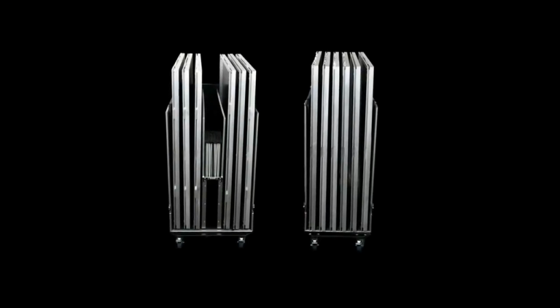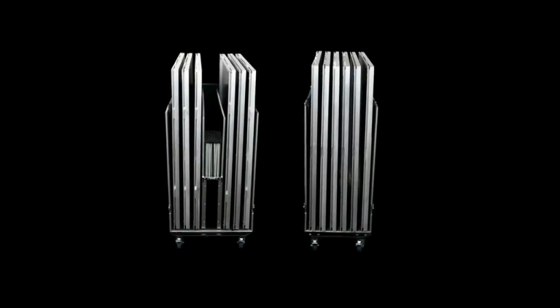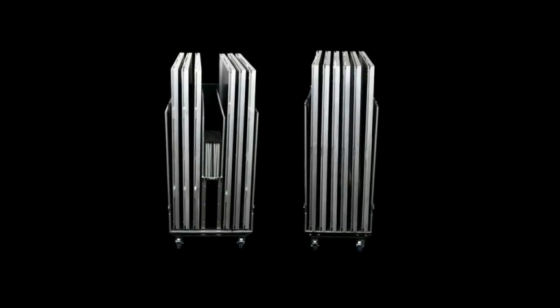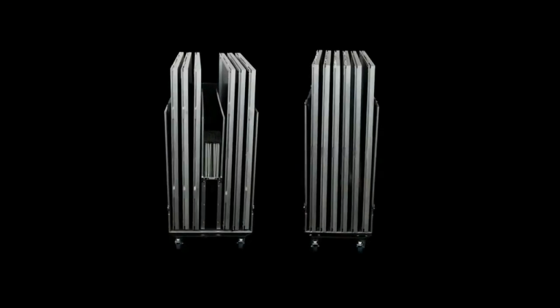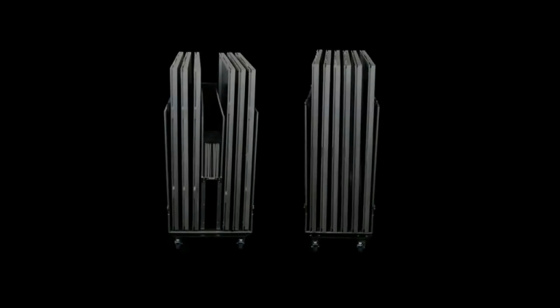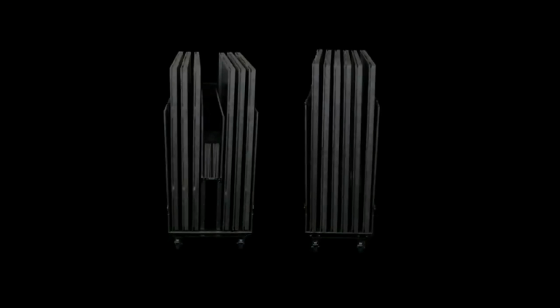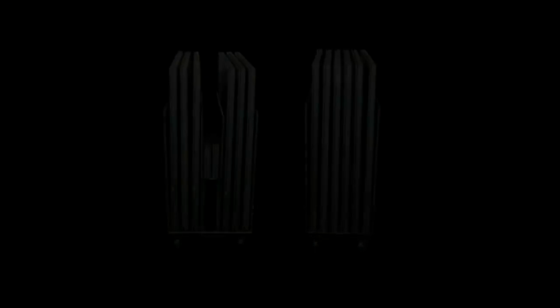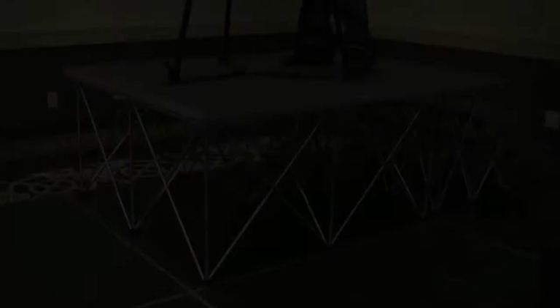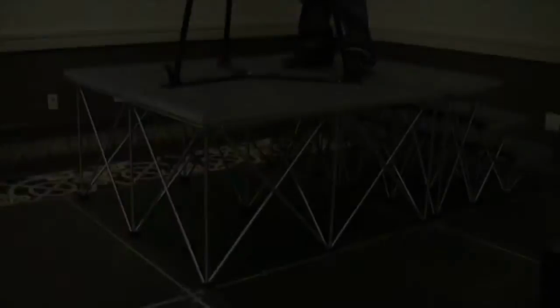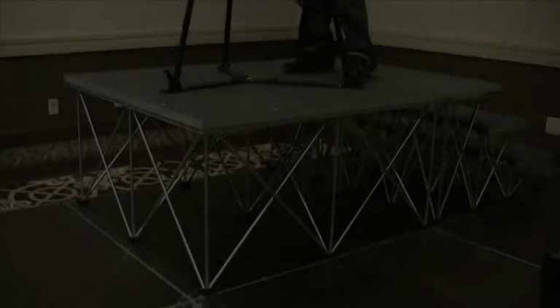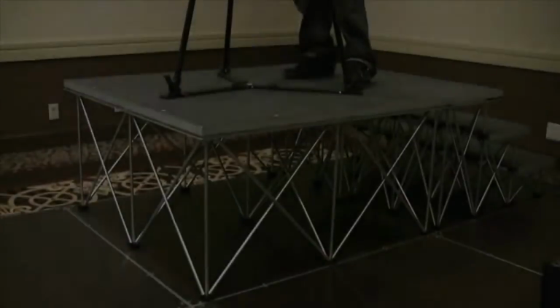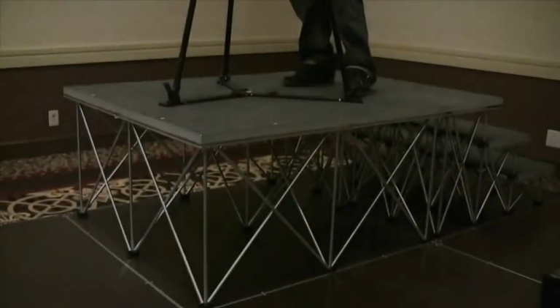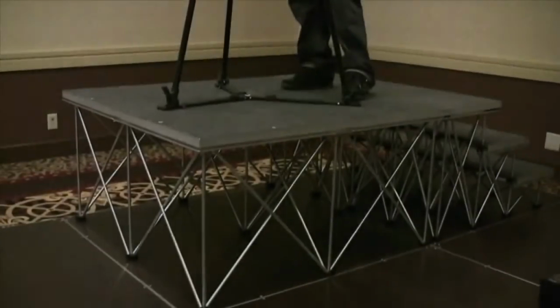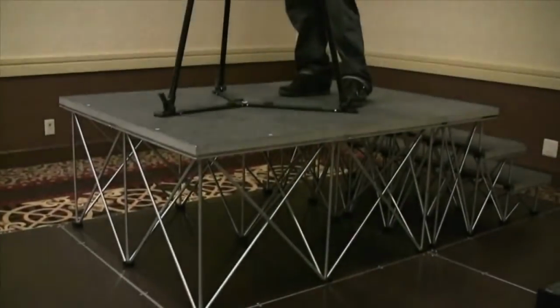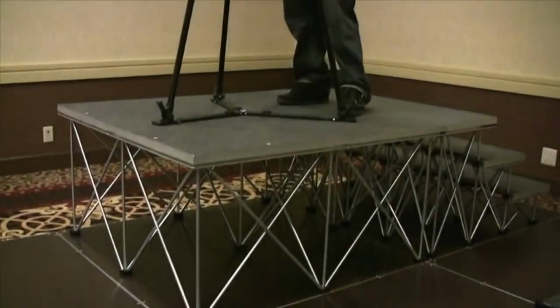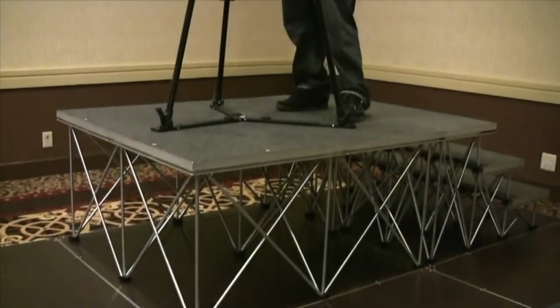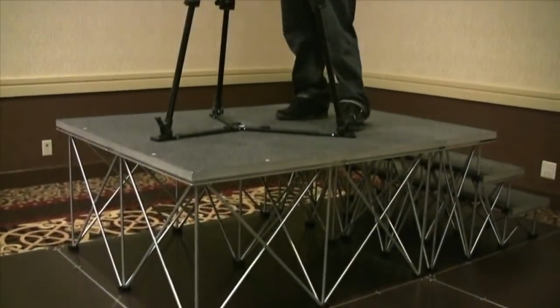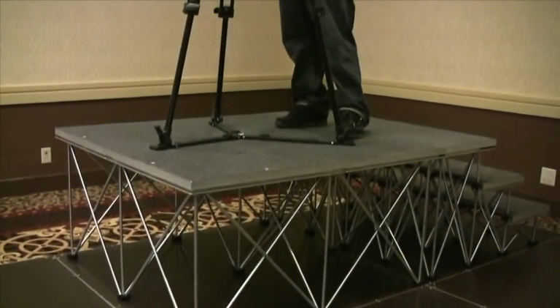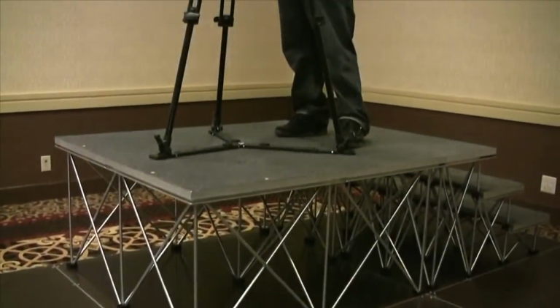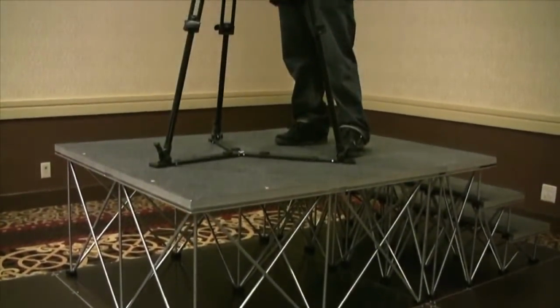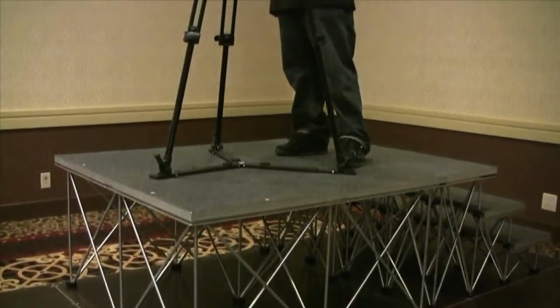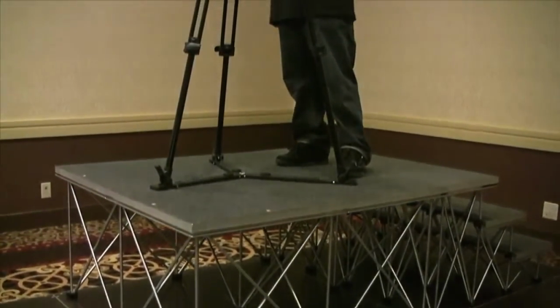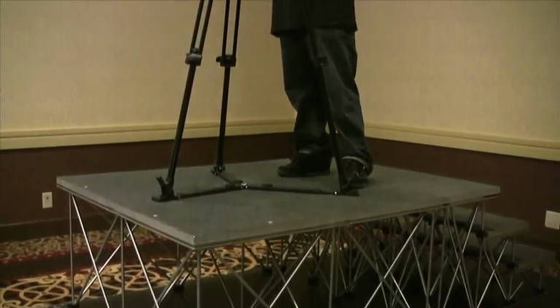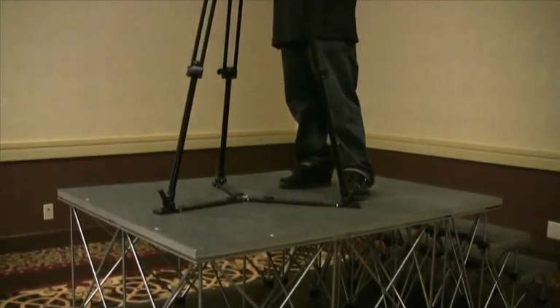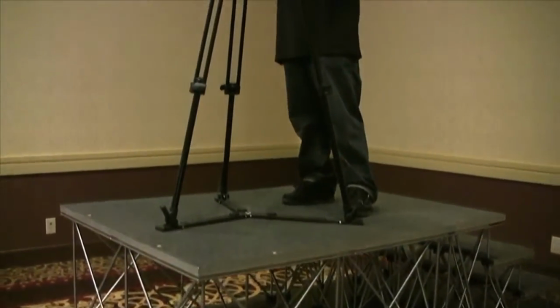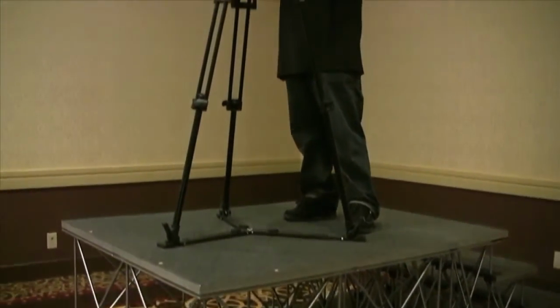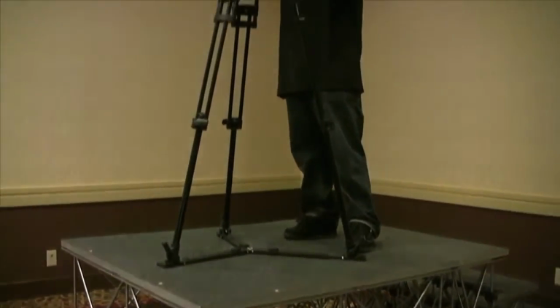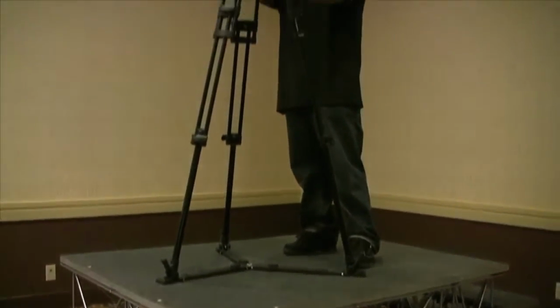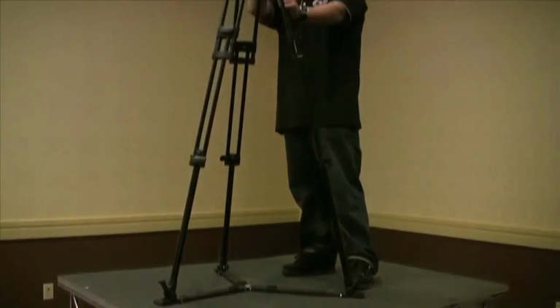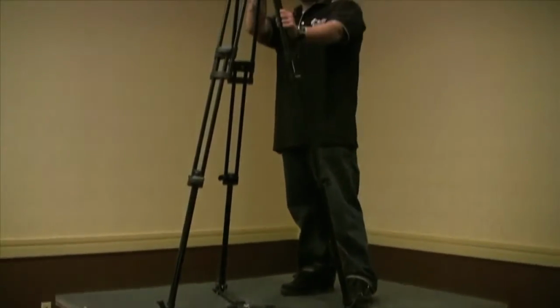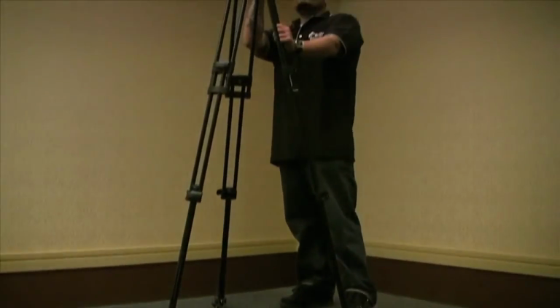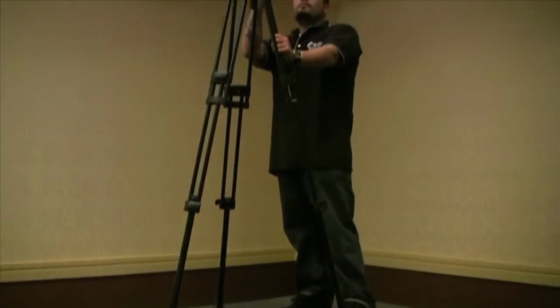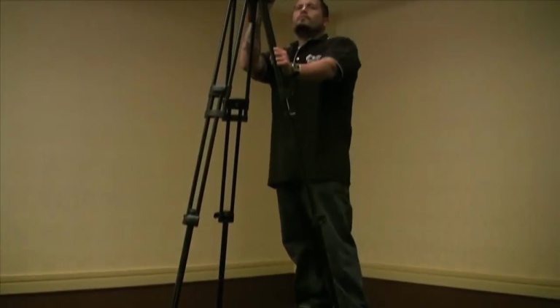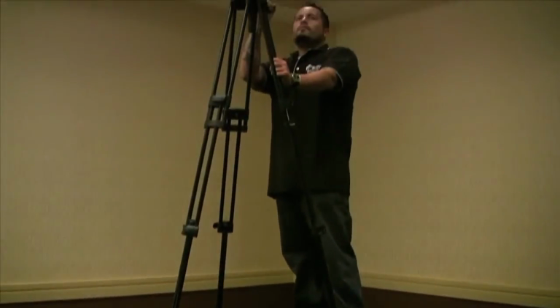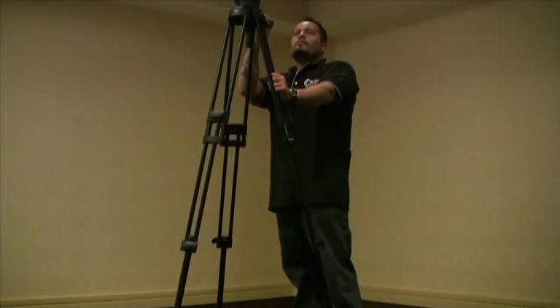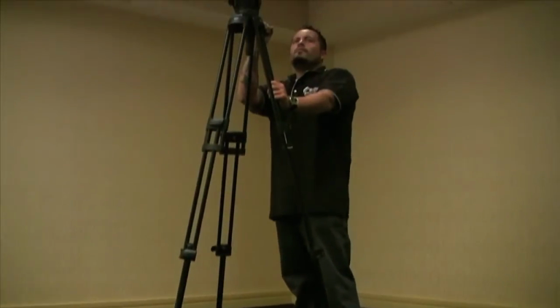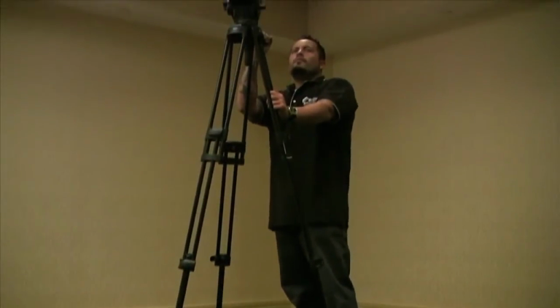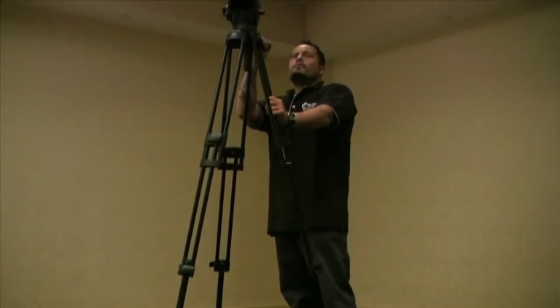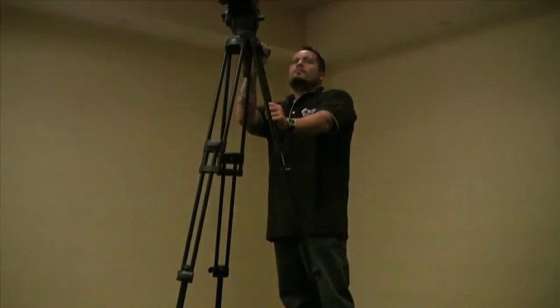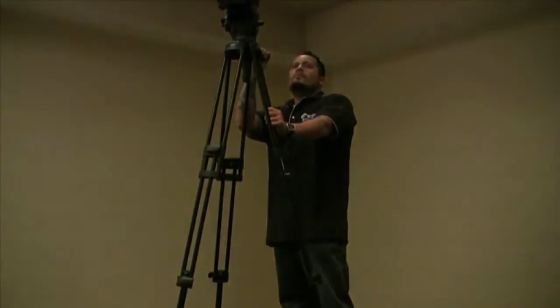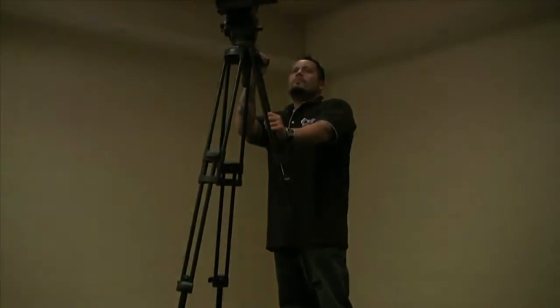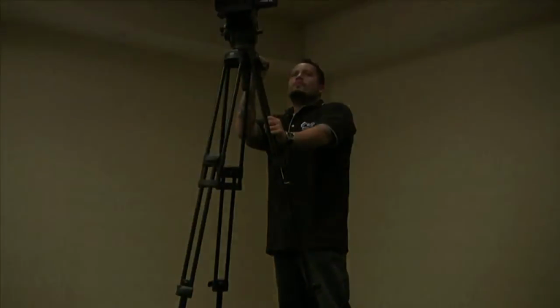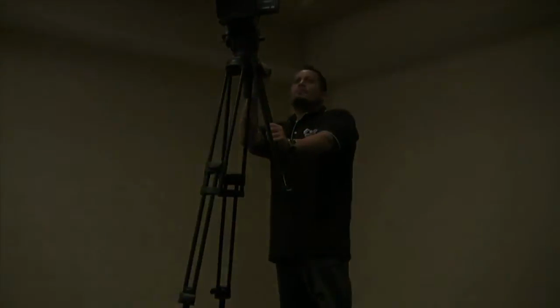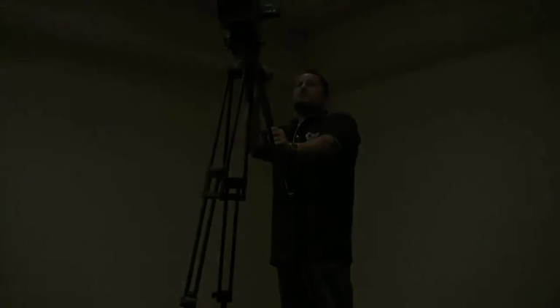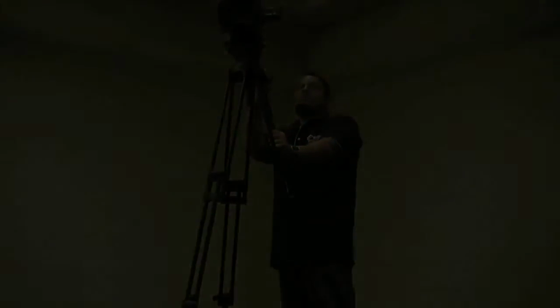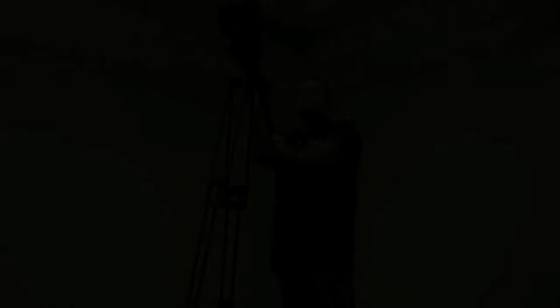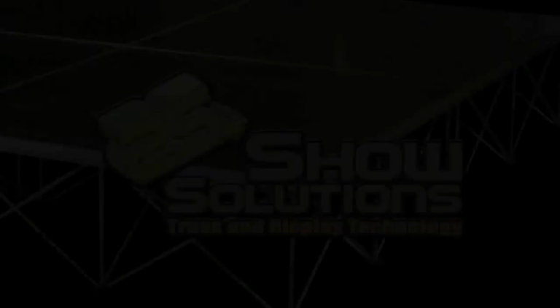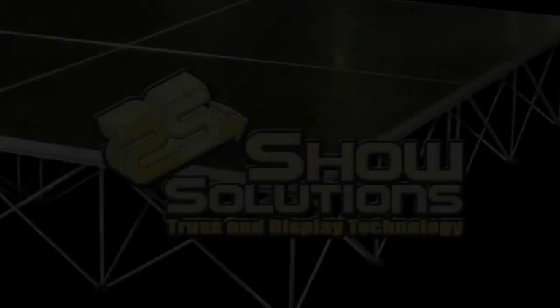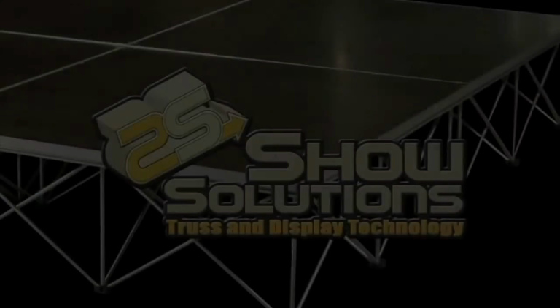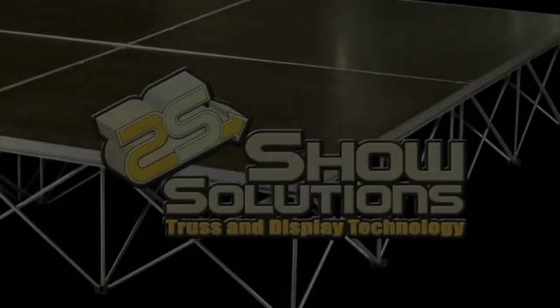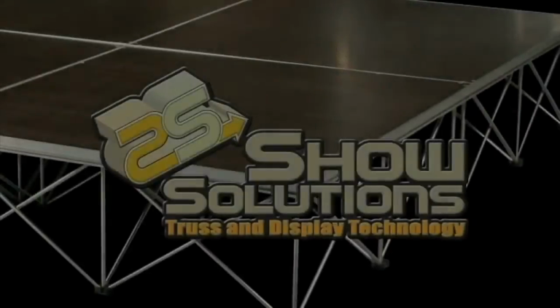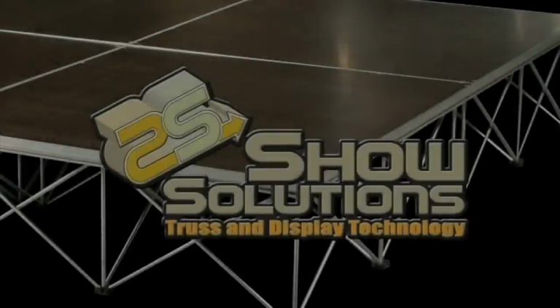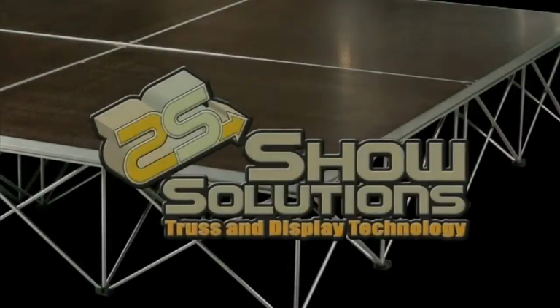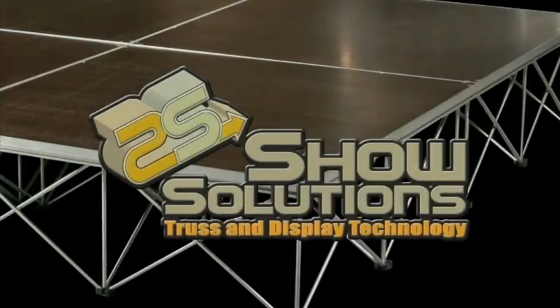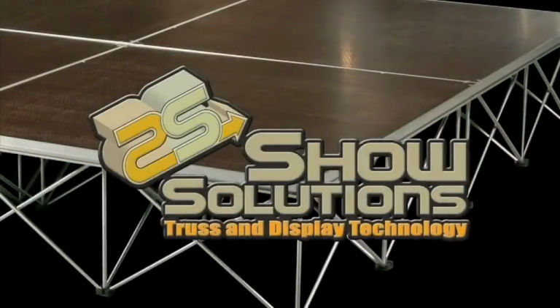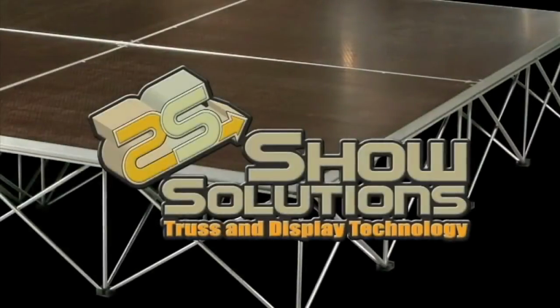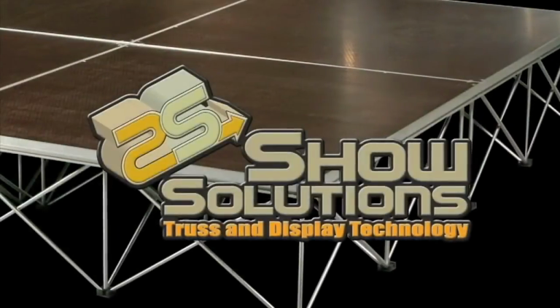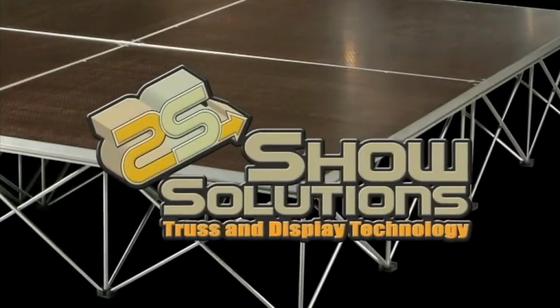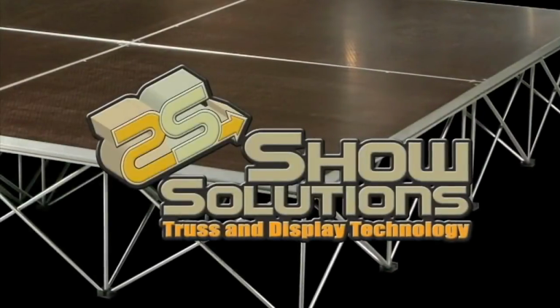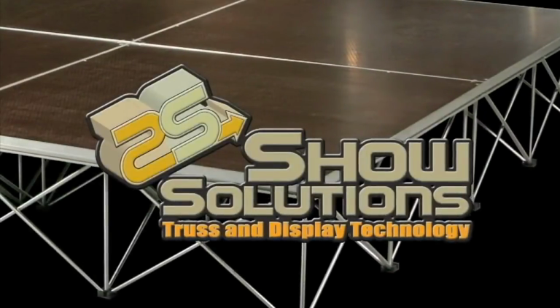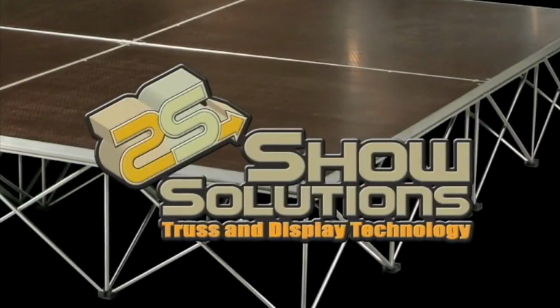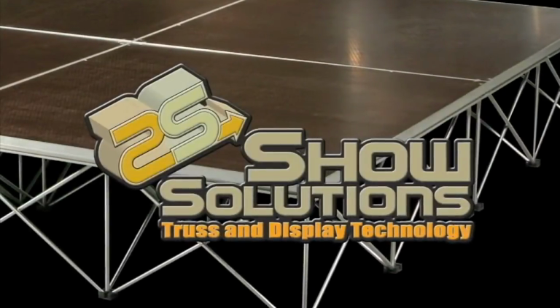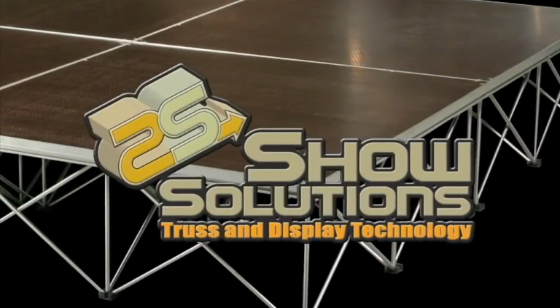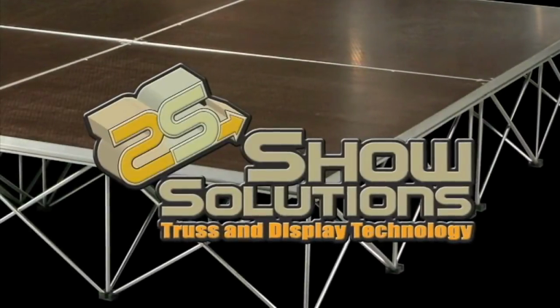If you're looking to increase your portable stage capabilities, Show Solutions Durodex staging products are the ideal and affordable choice for years of service.